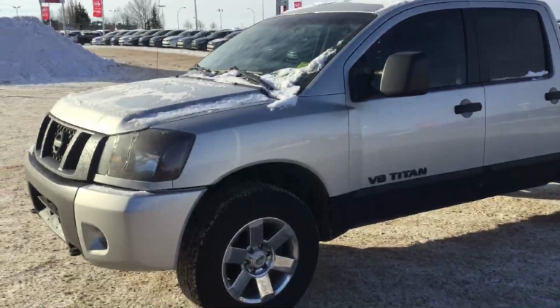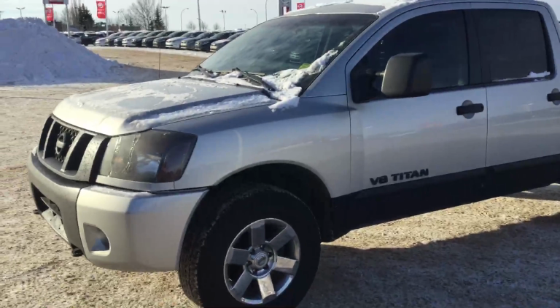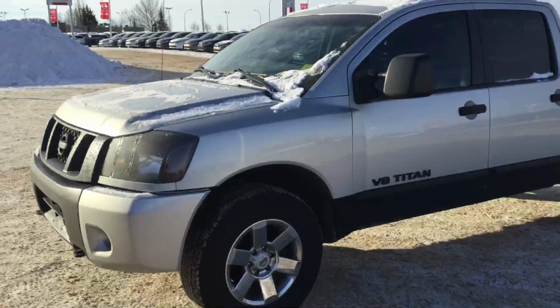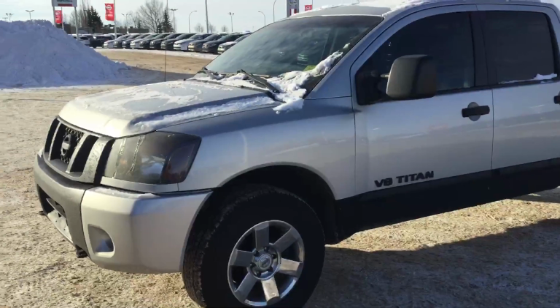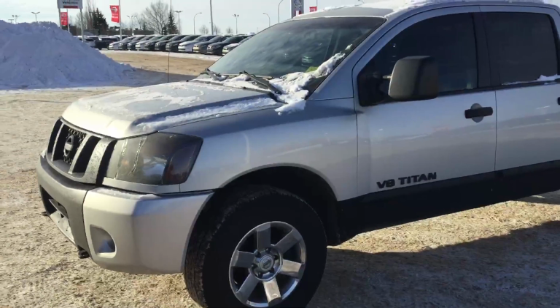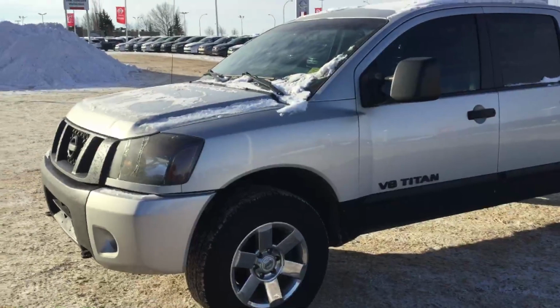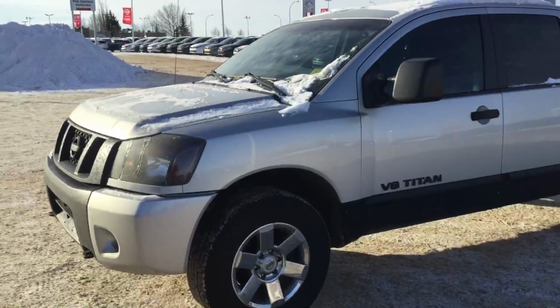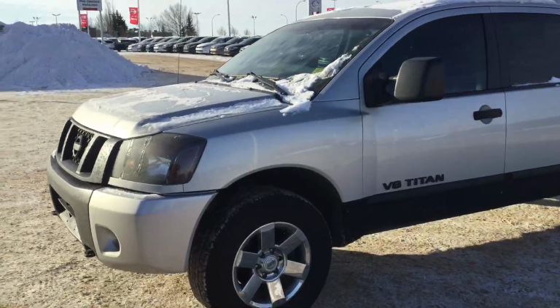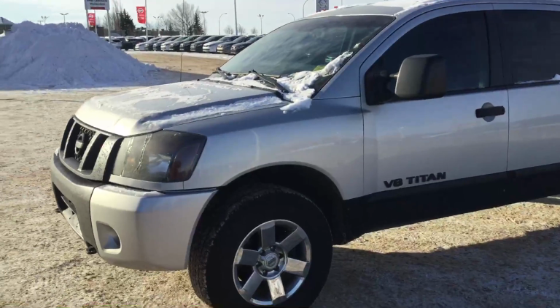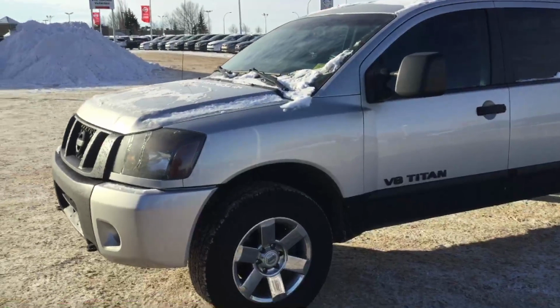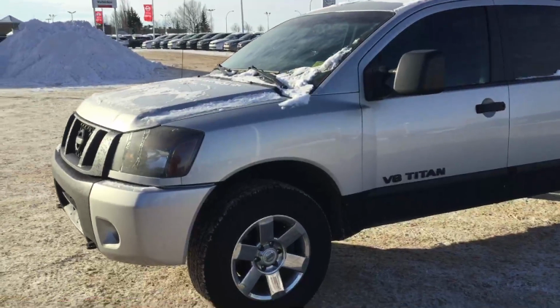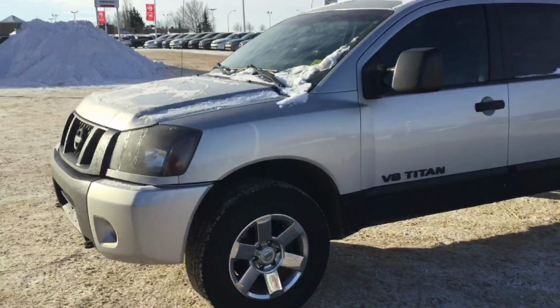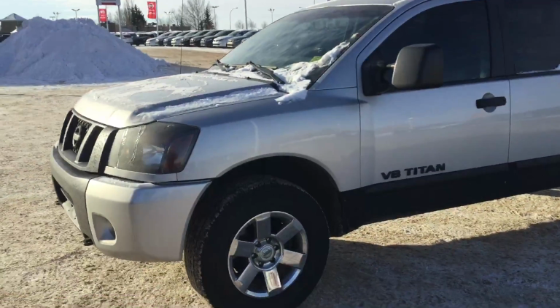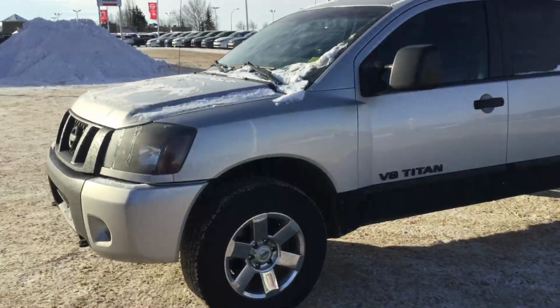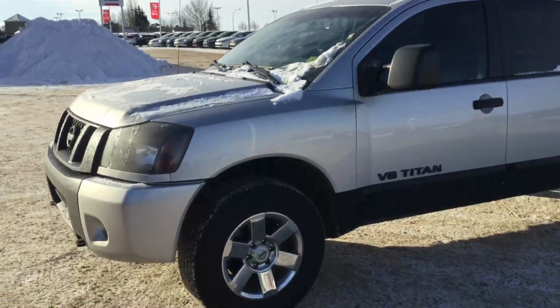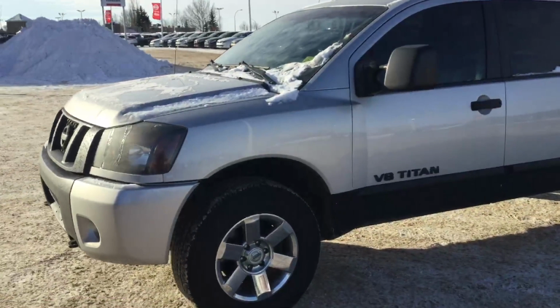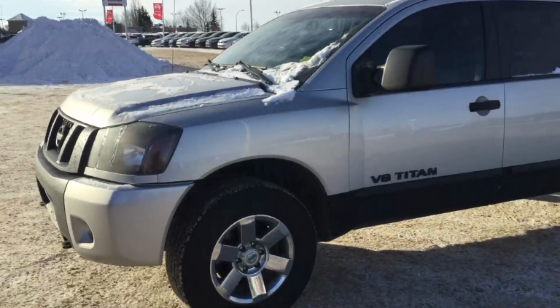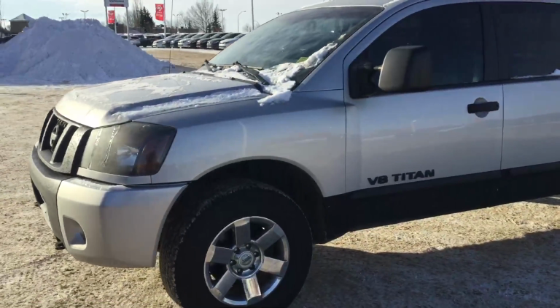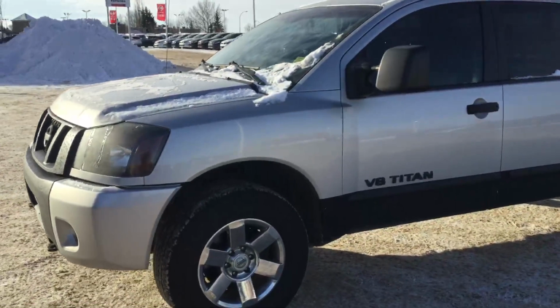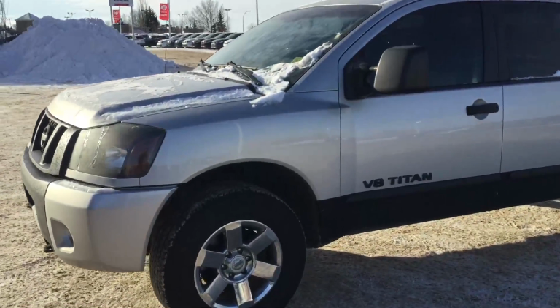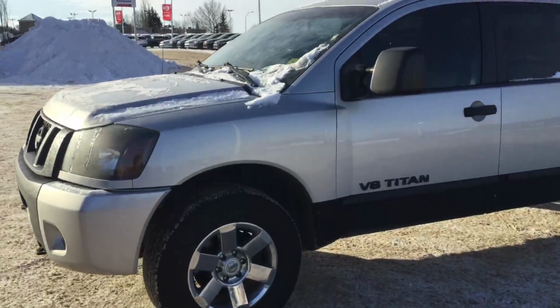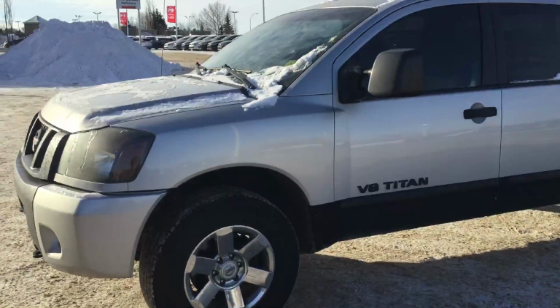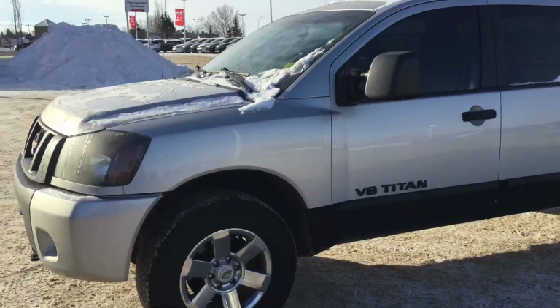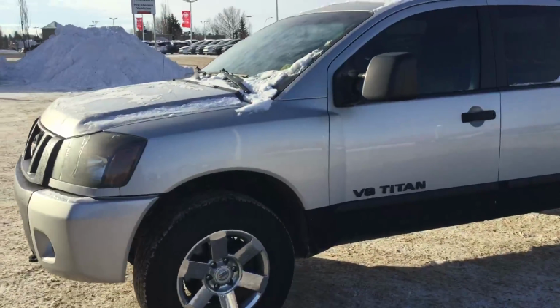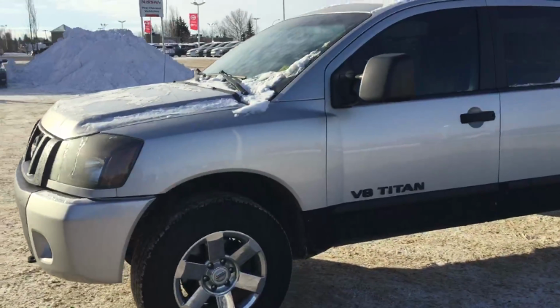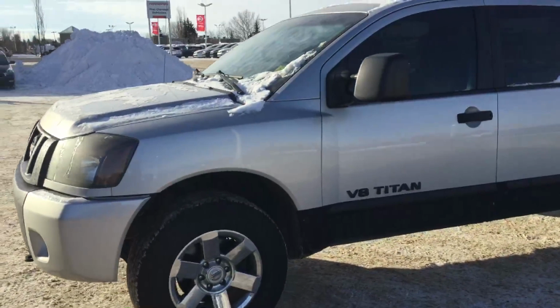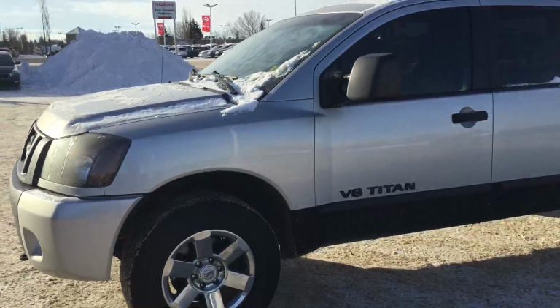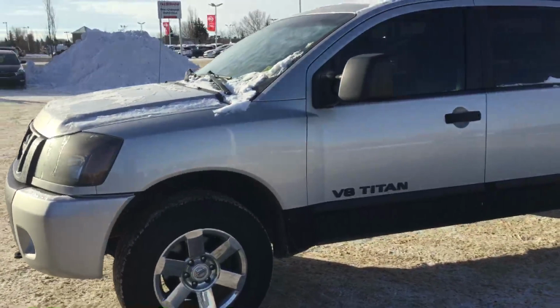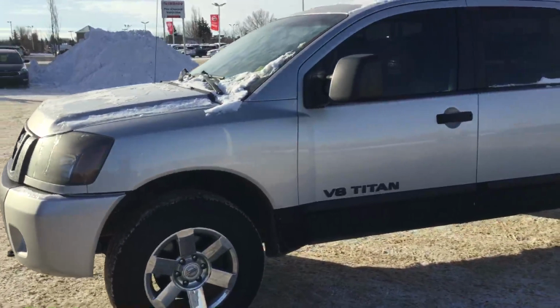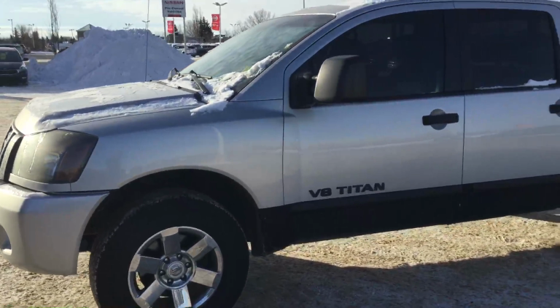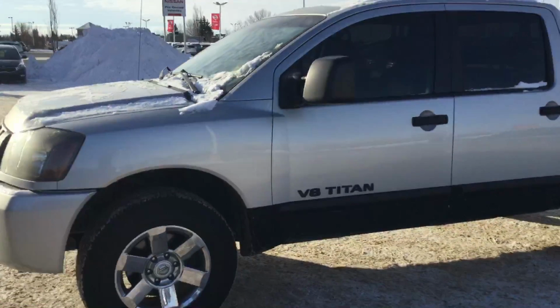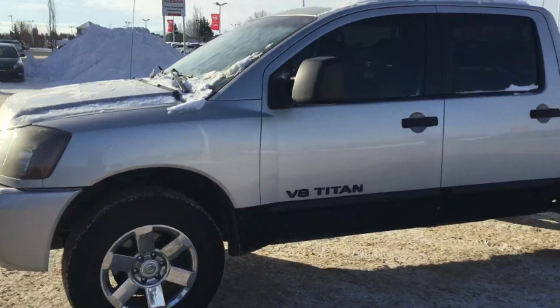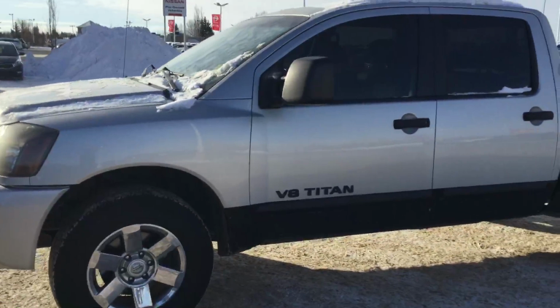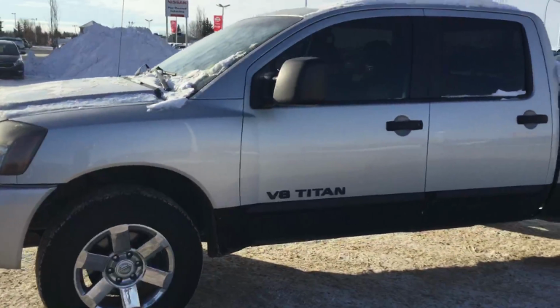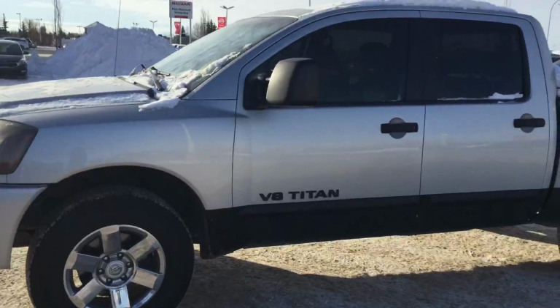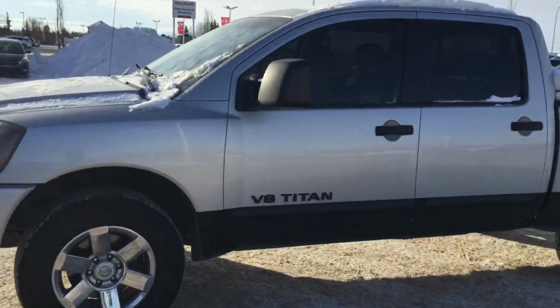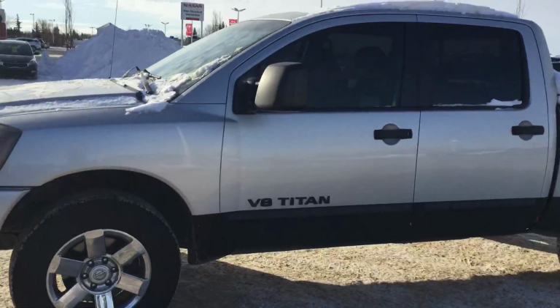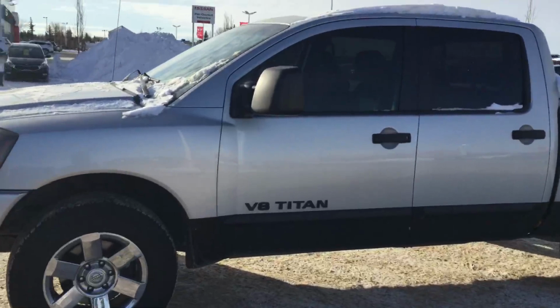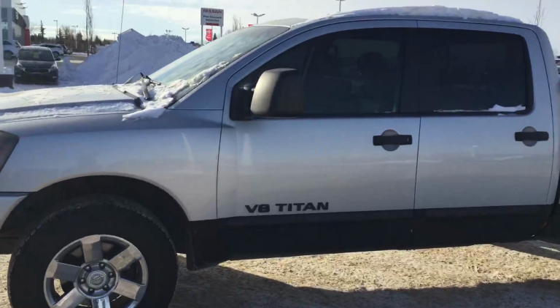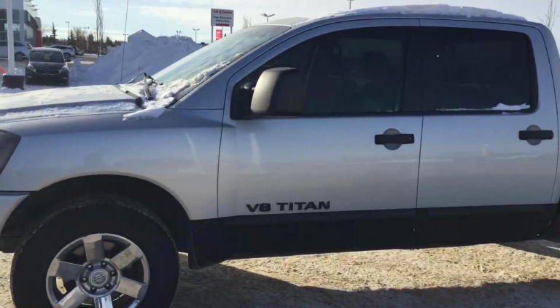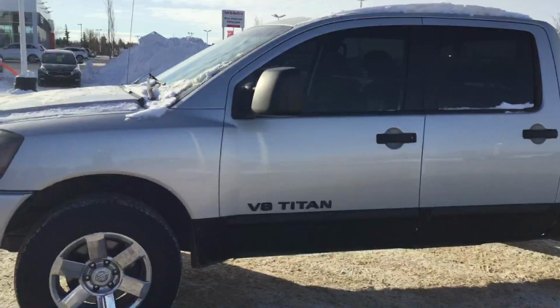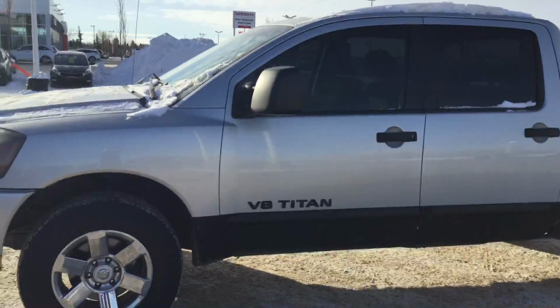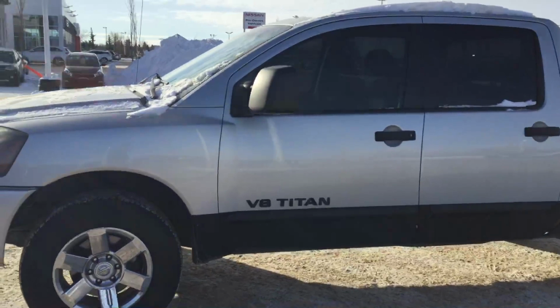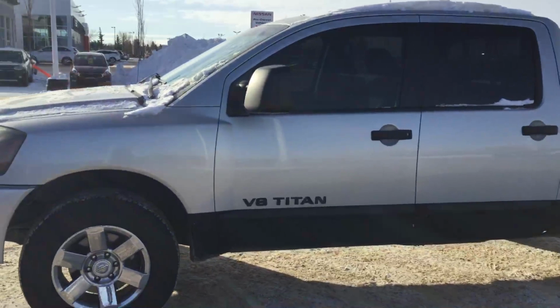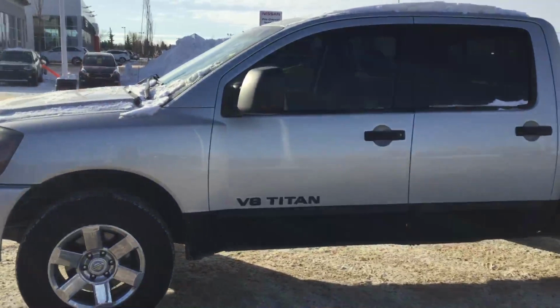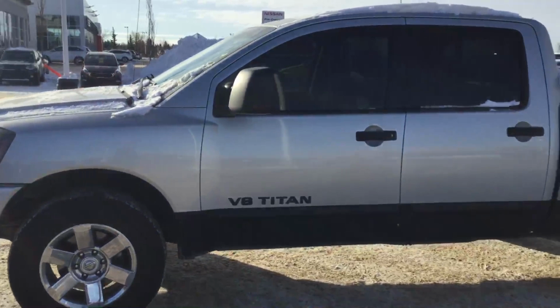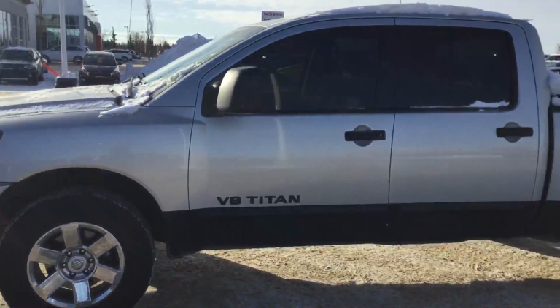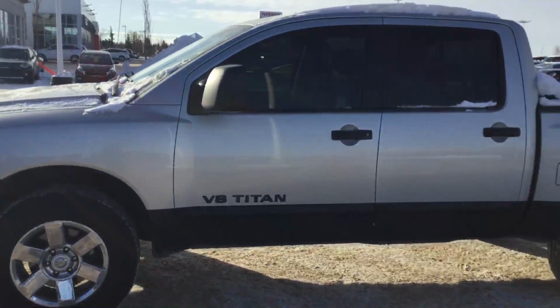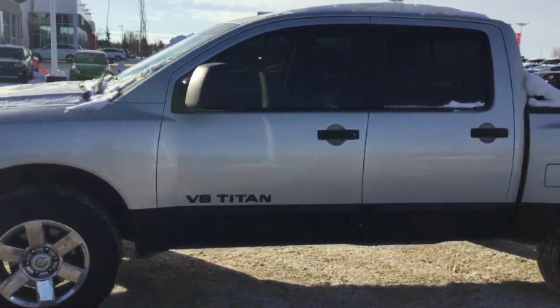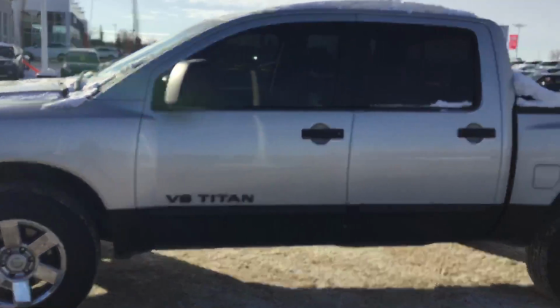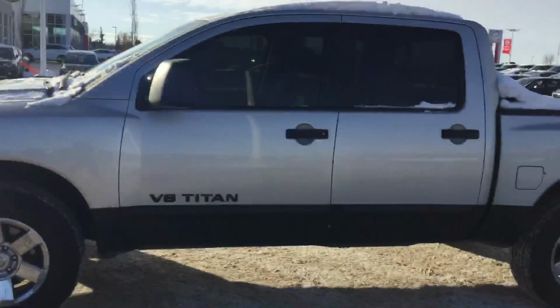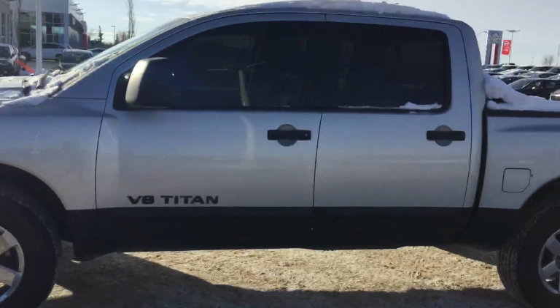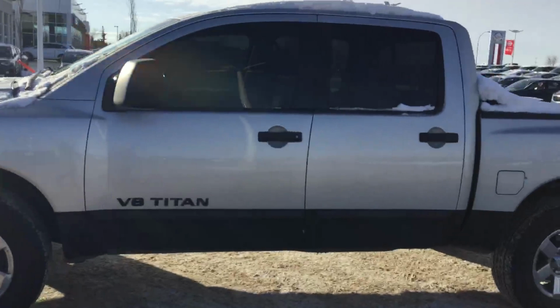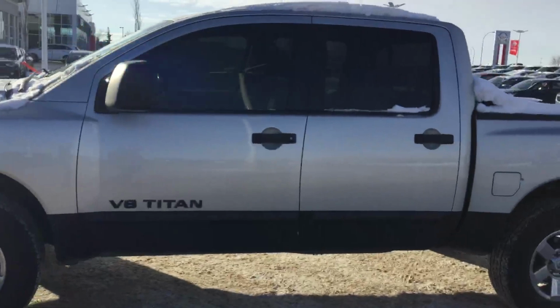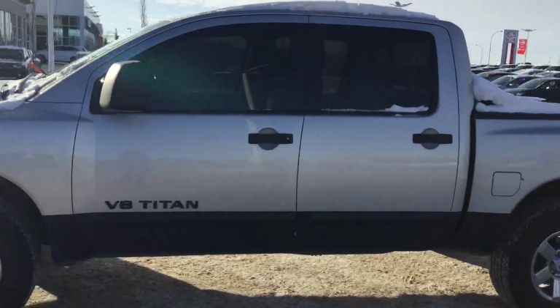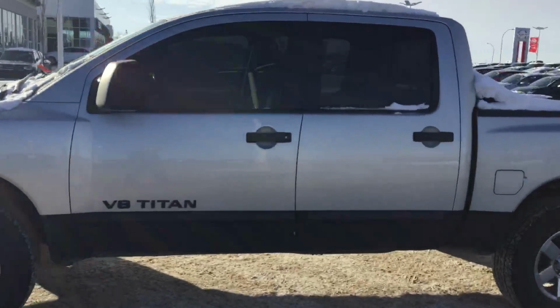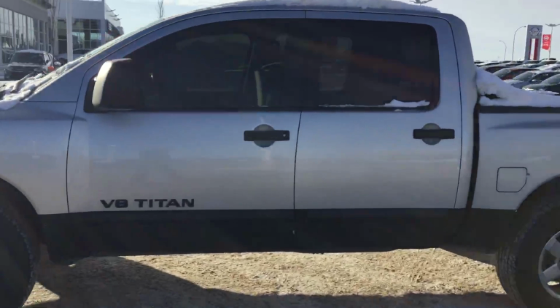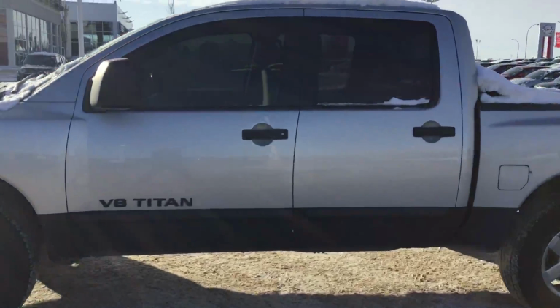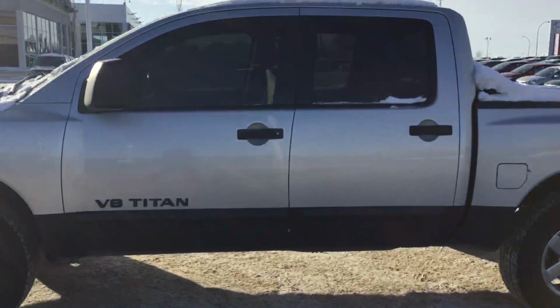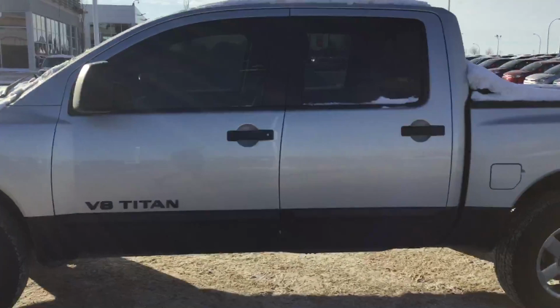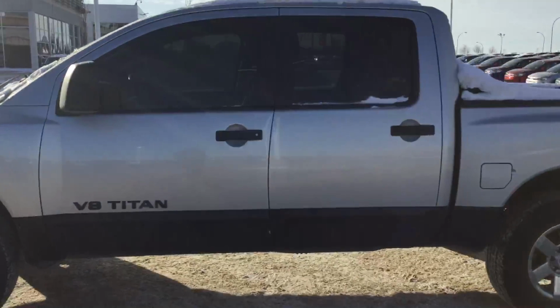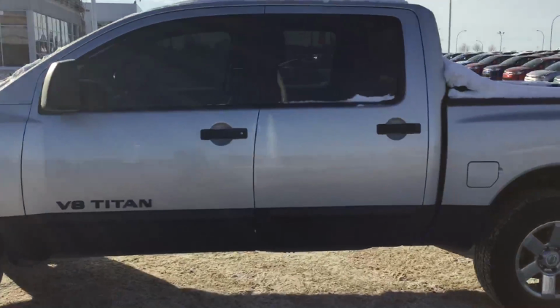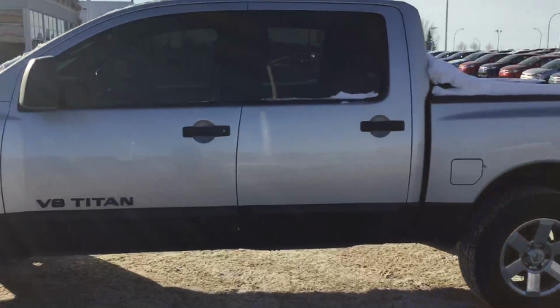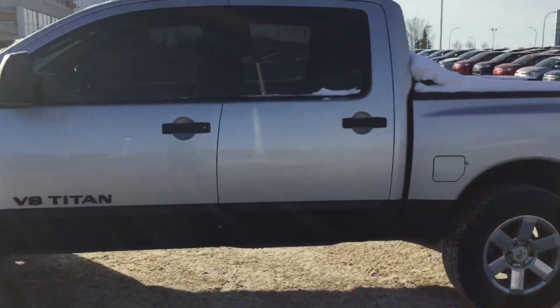Morning, John. Josh here with Sherwood Kia again. This is the 2010 Nissan Titan you were inquiring about.